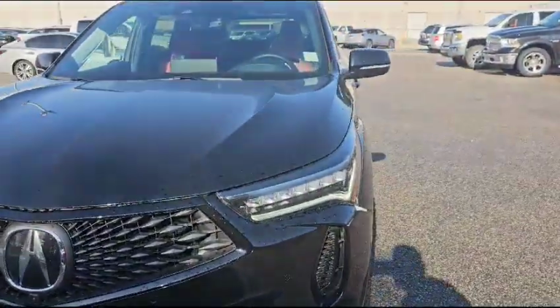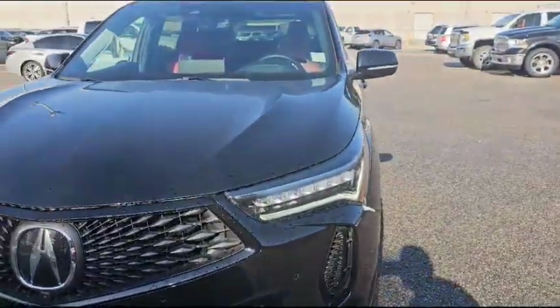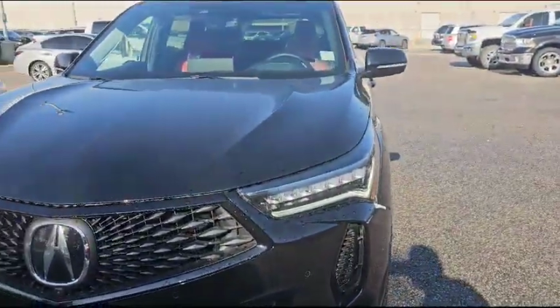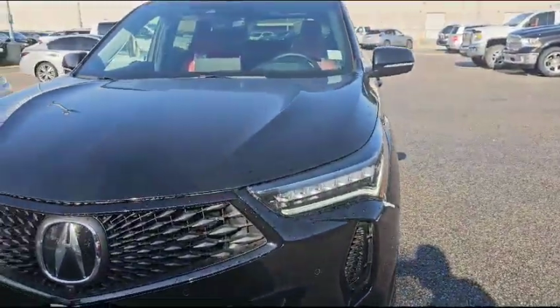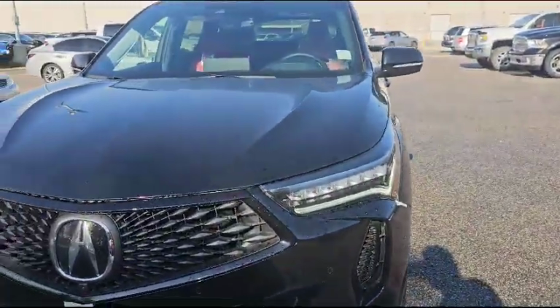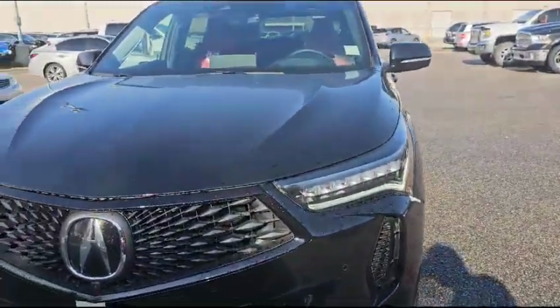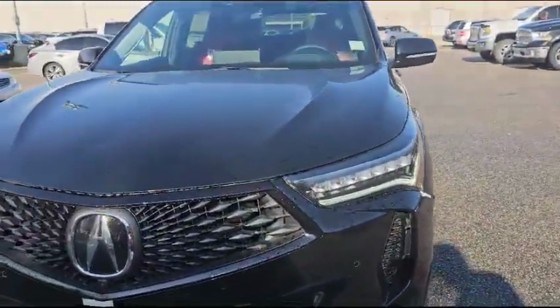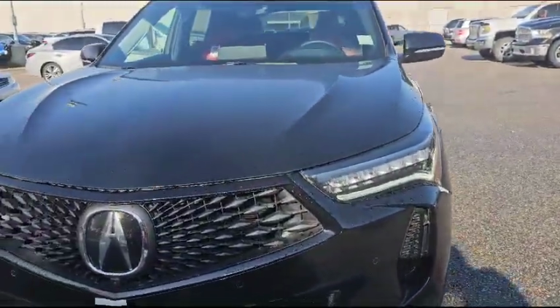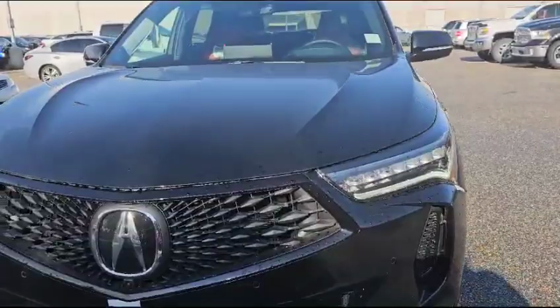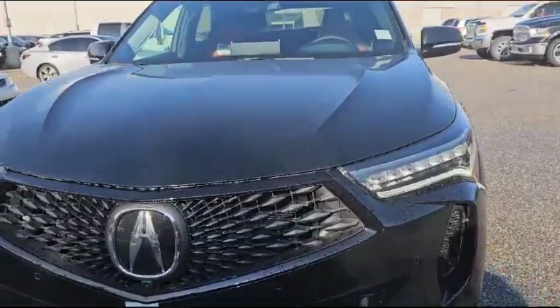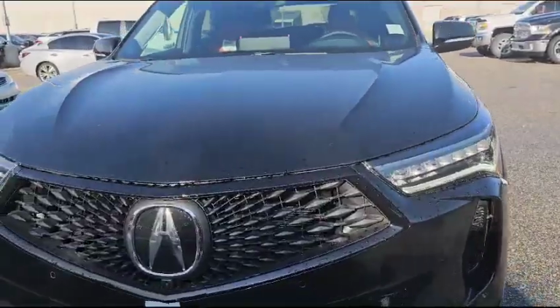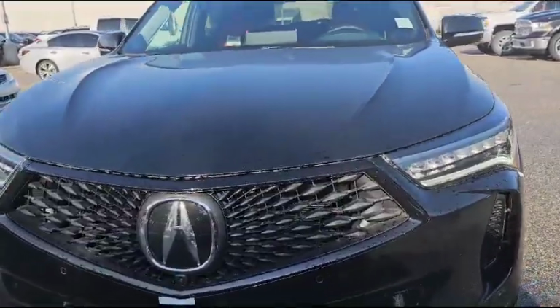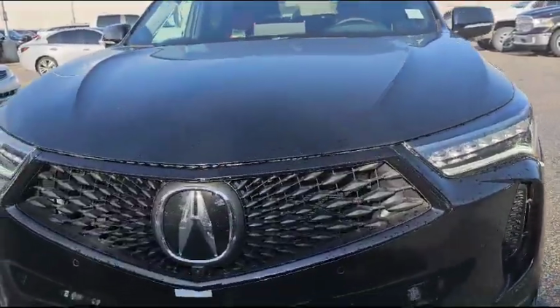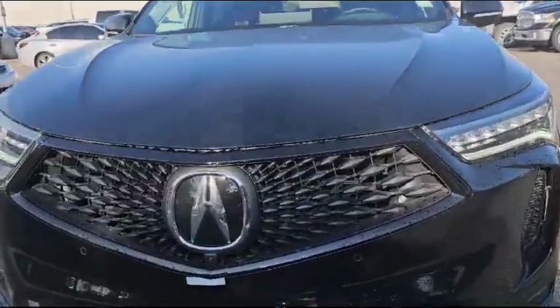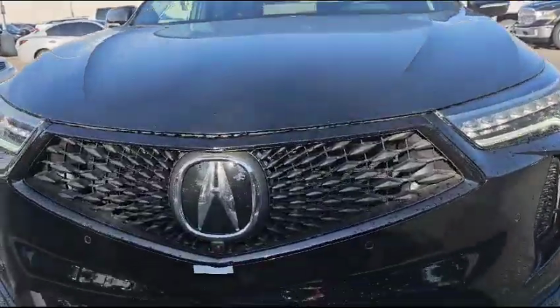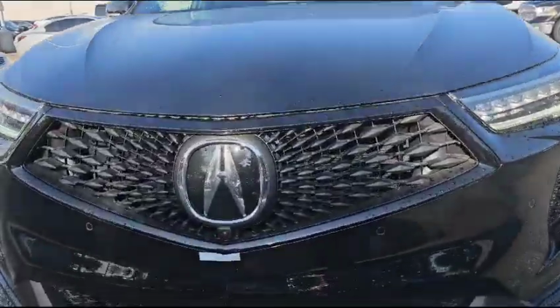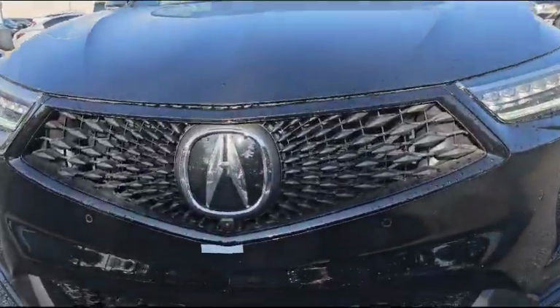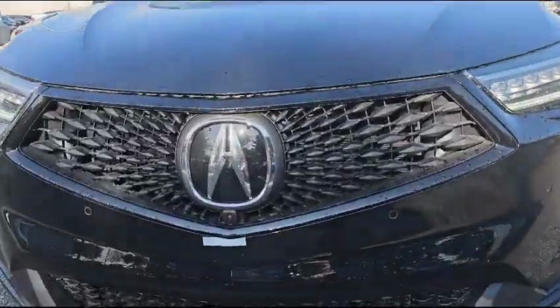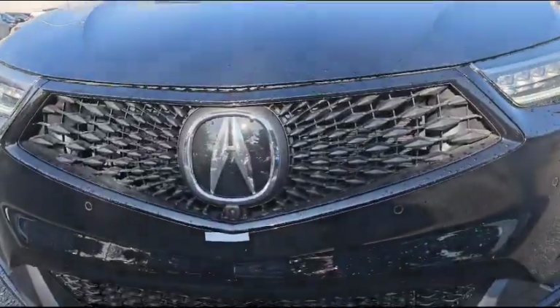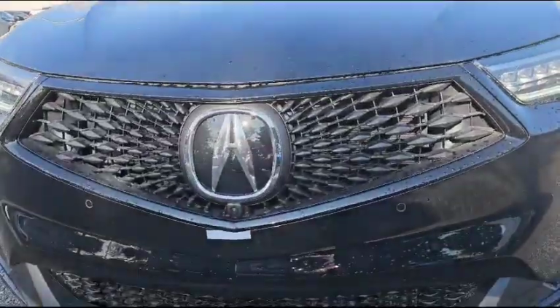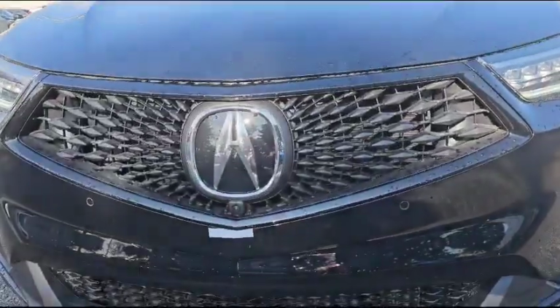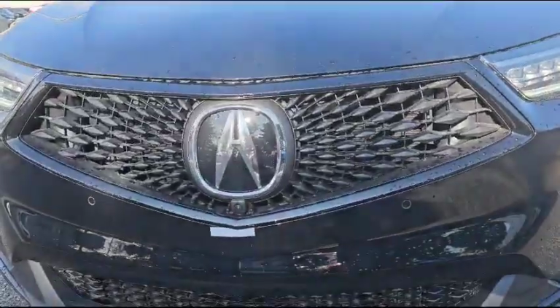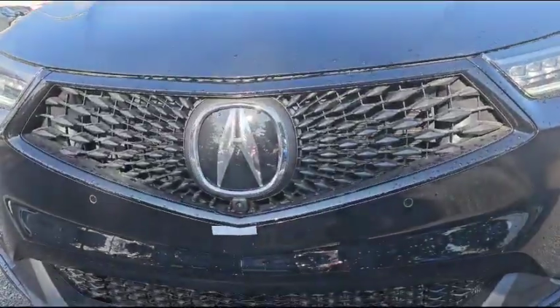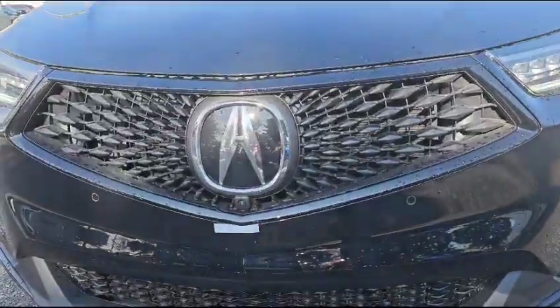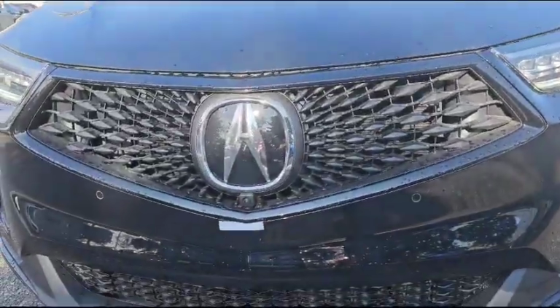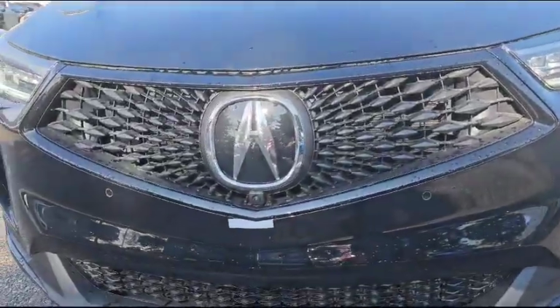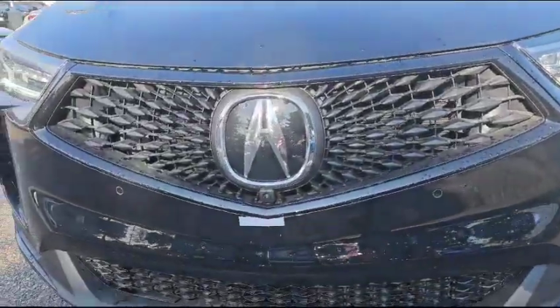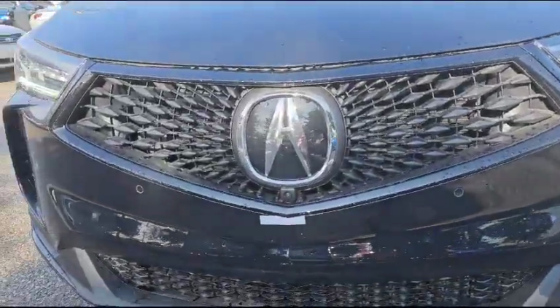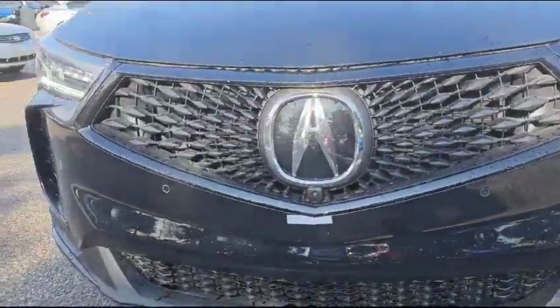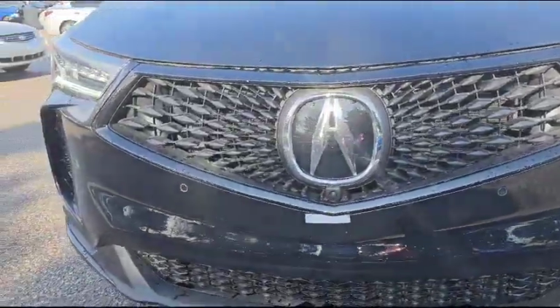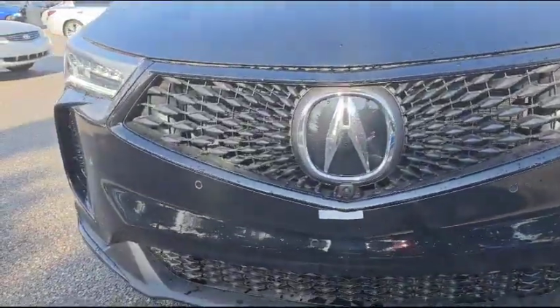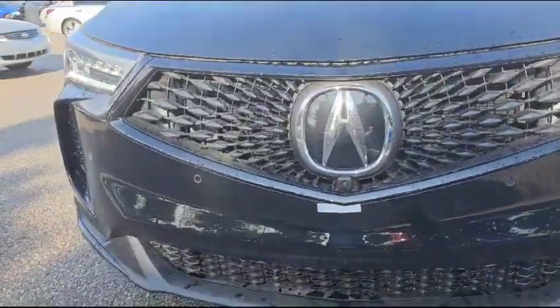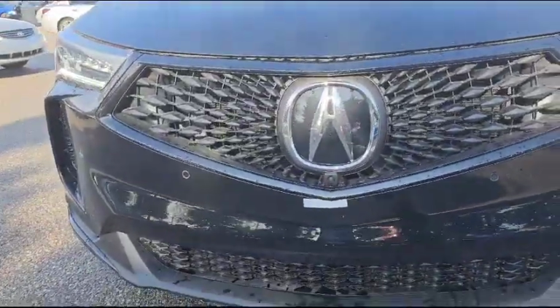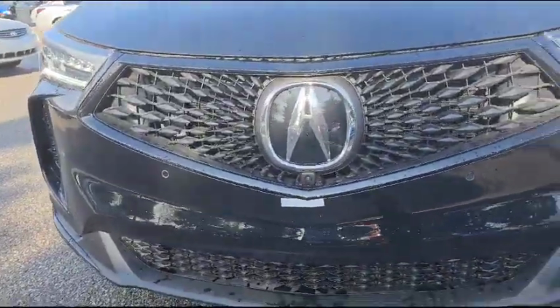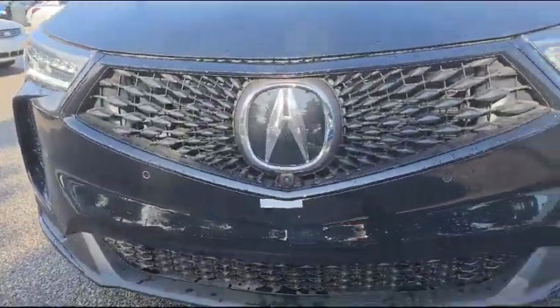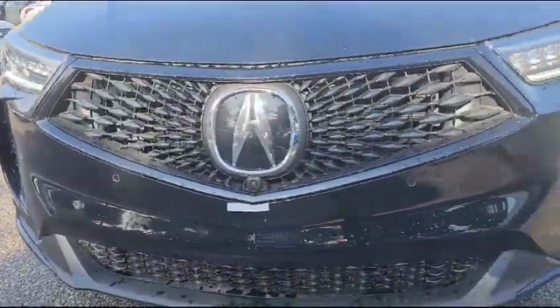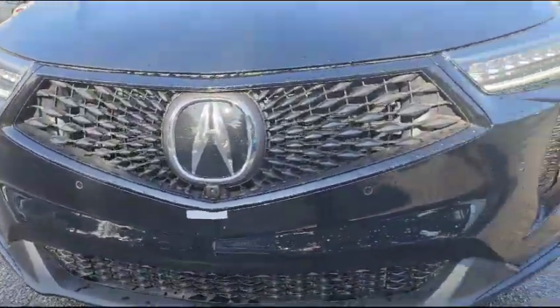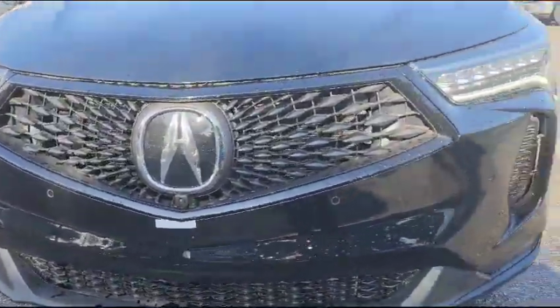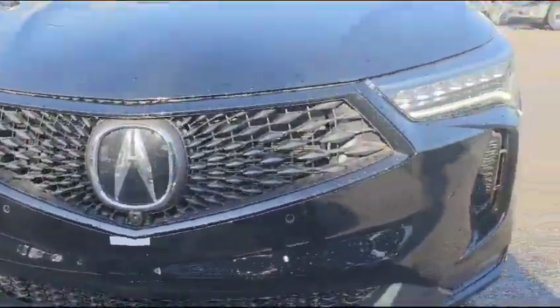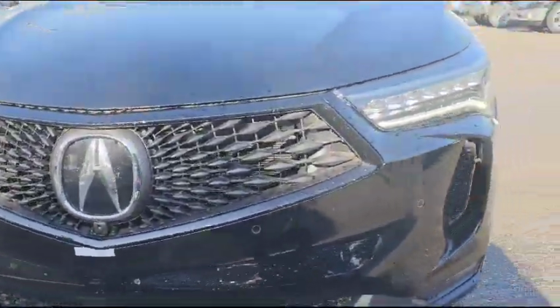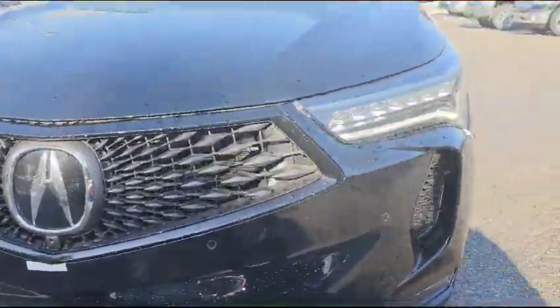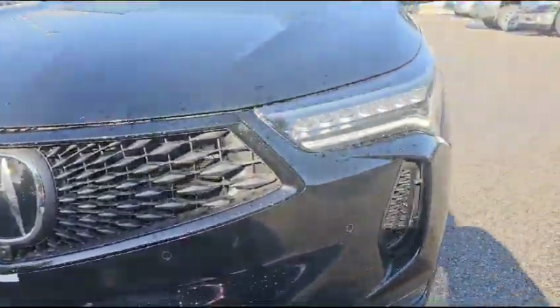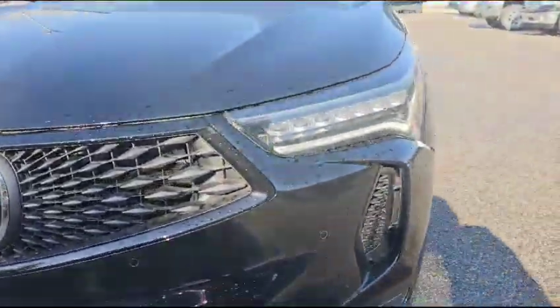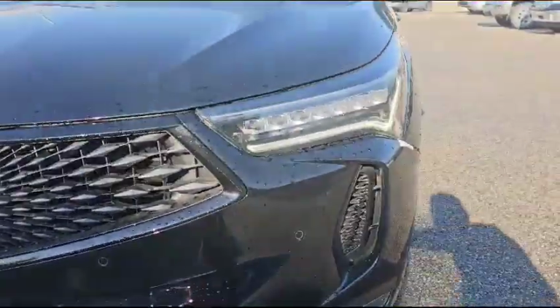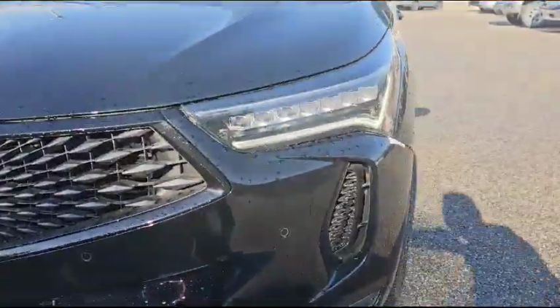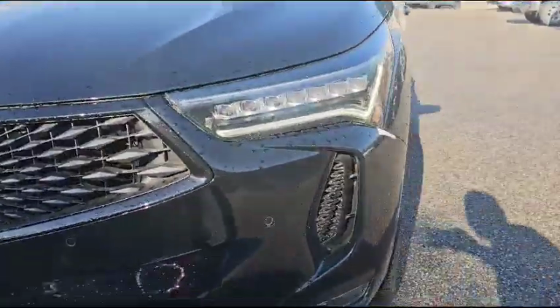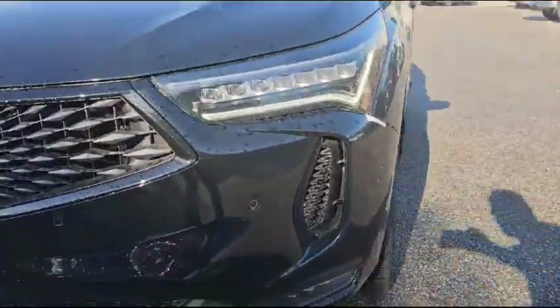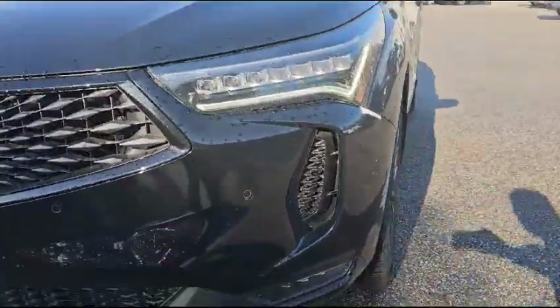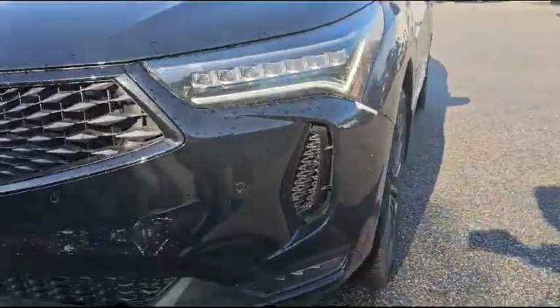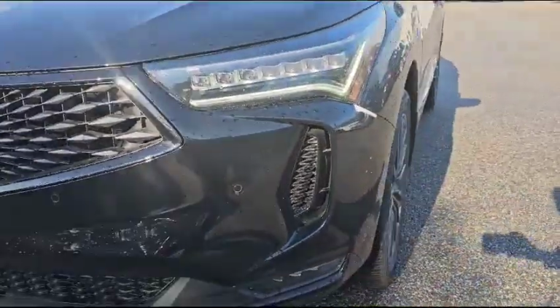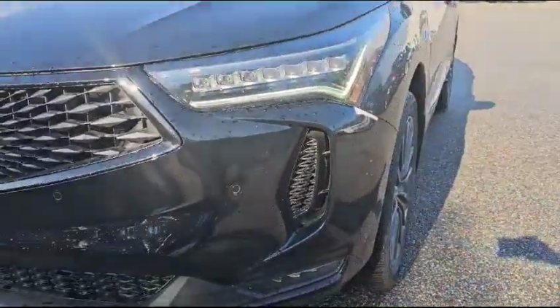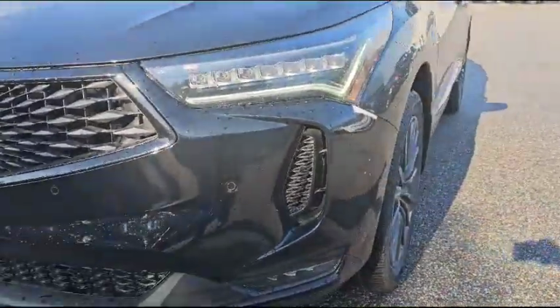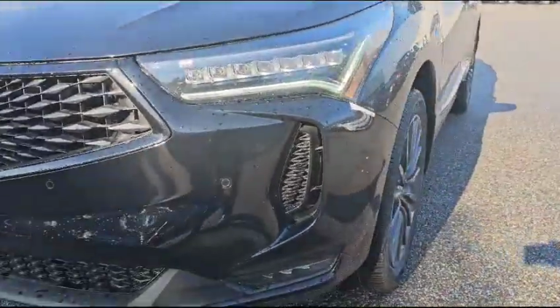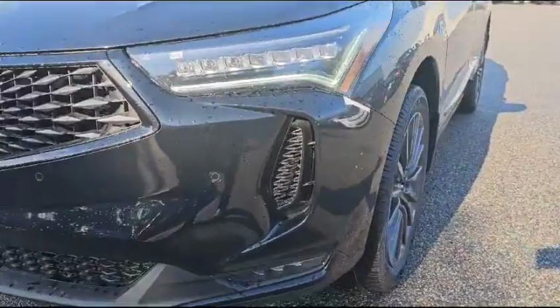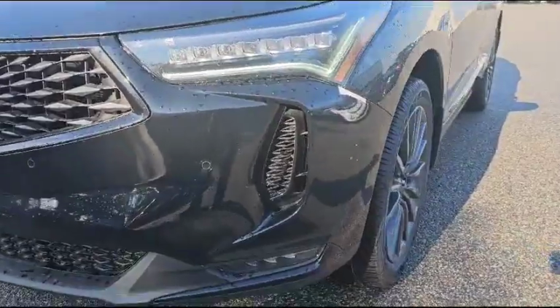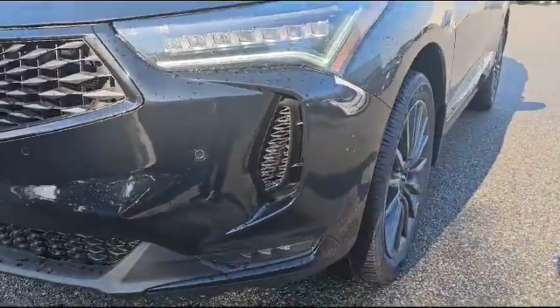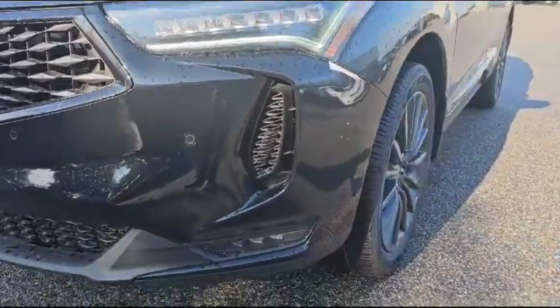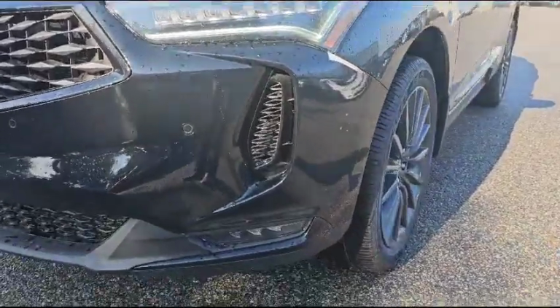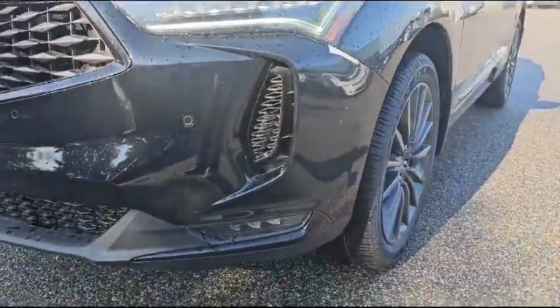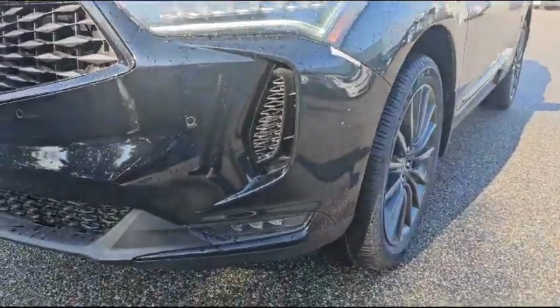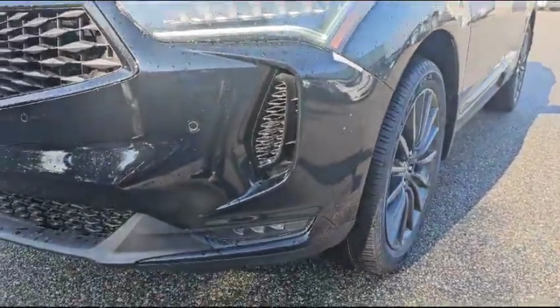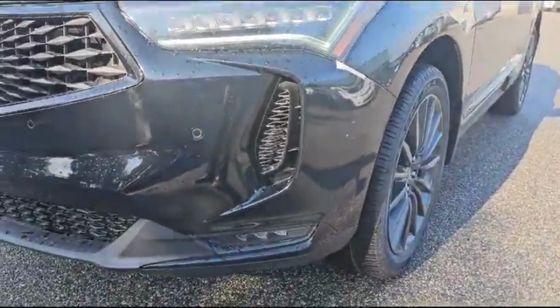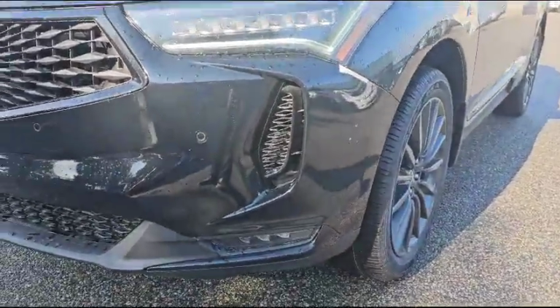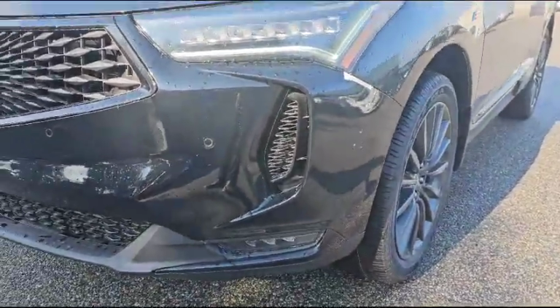Since this is the Platinum A-Spec, you do have the front parking camera and also front parking sensors. On the bottom, you've got your matching LED fog lights.